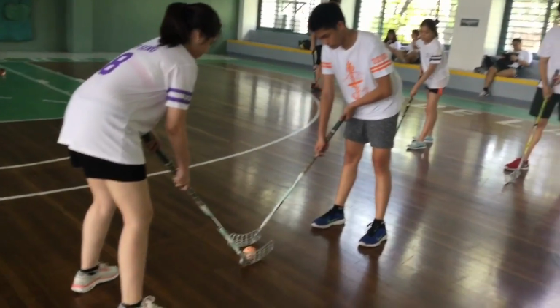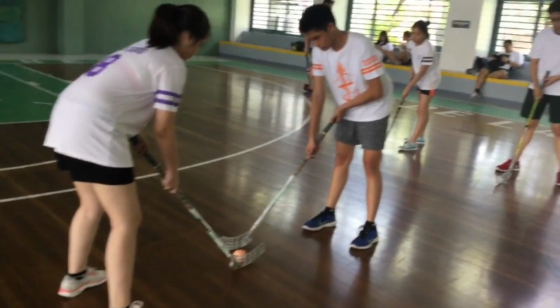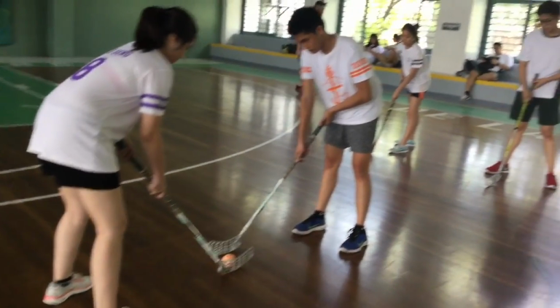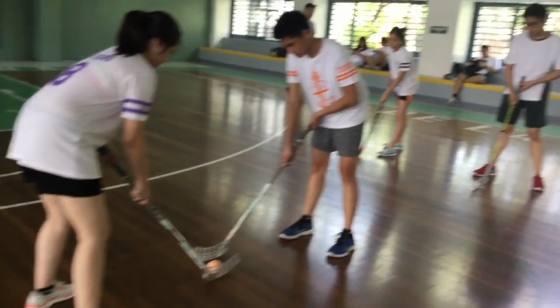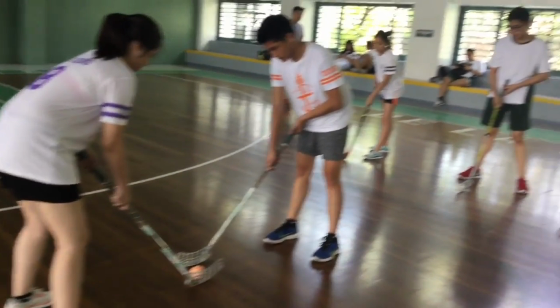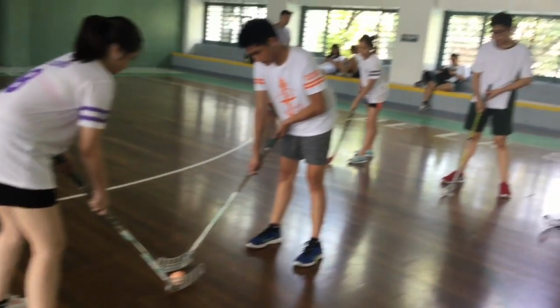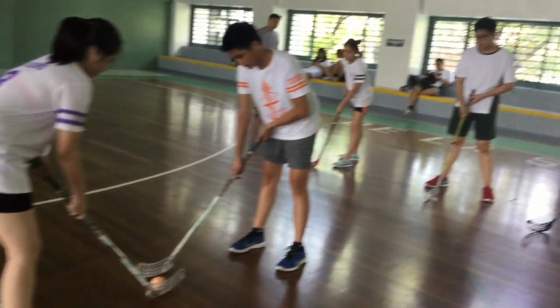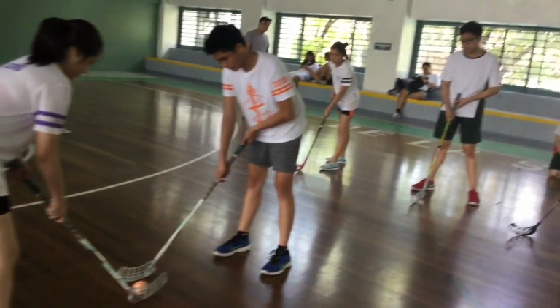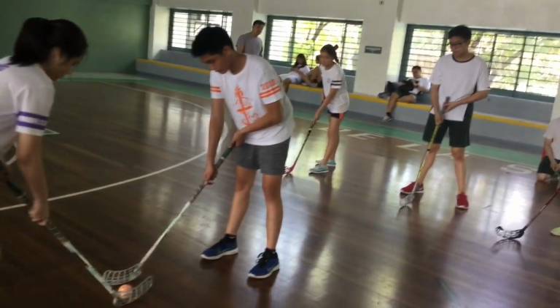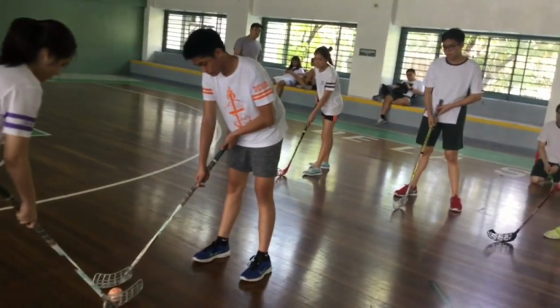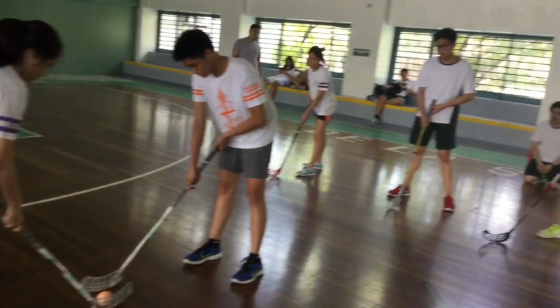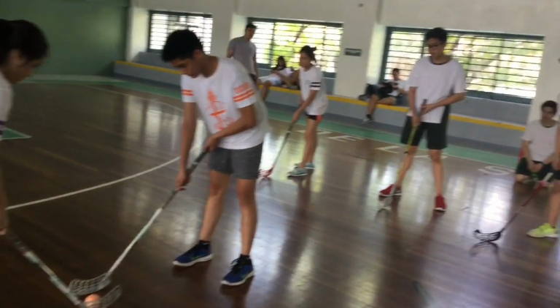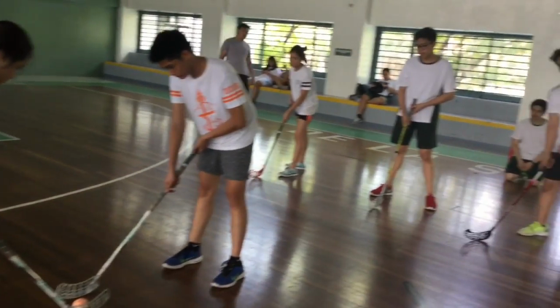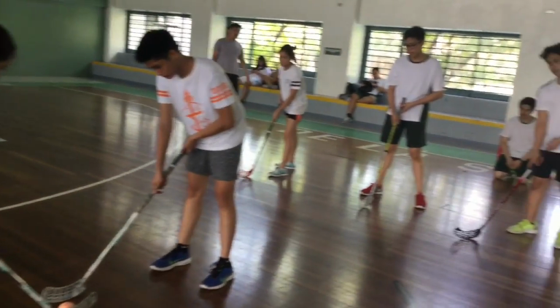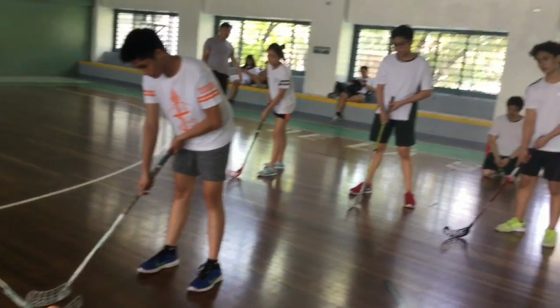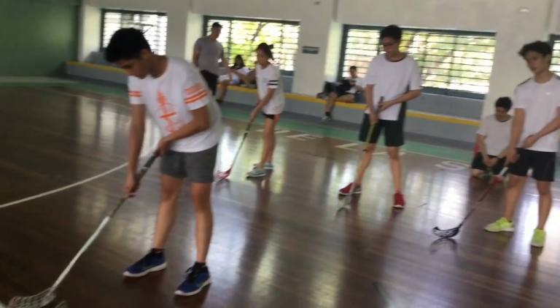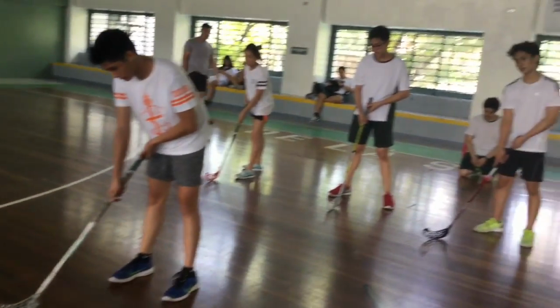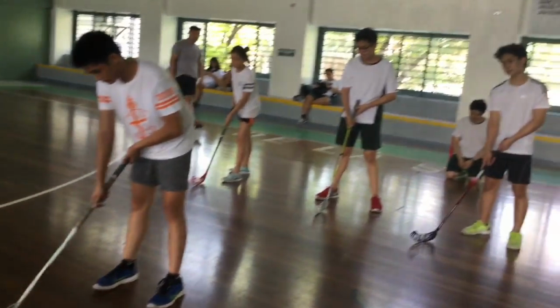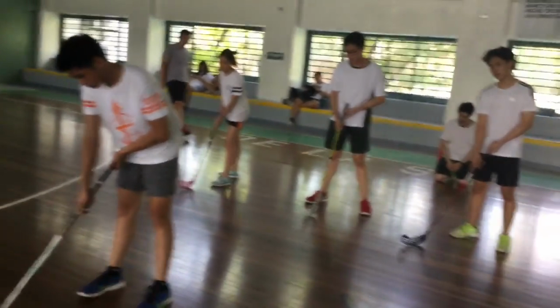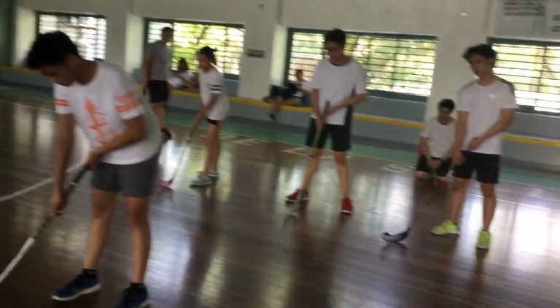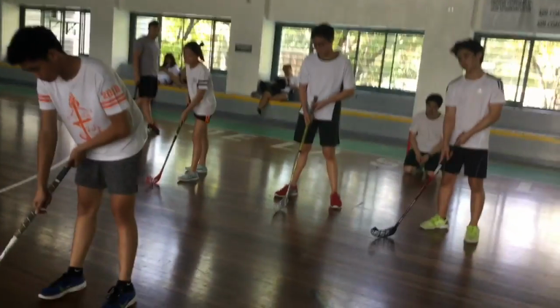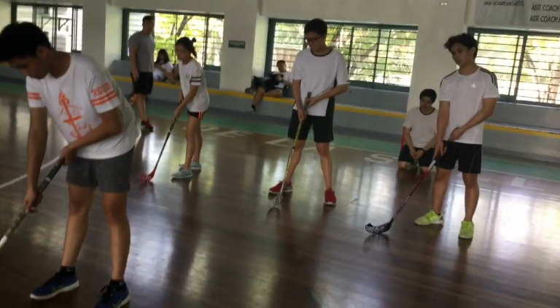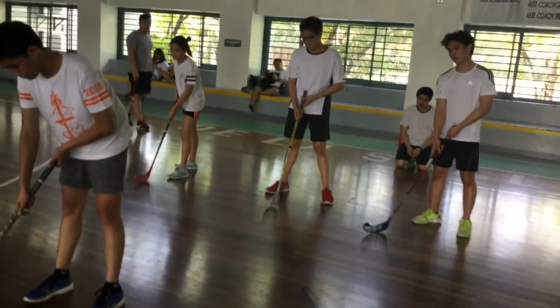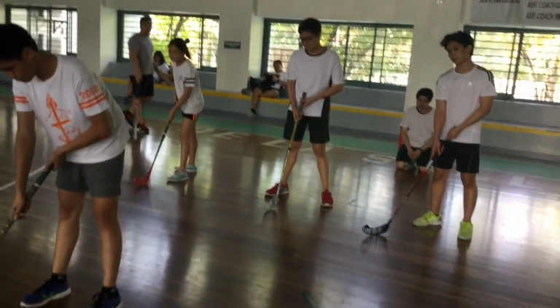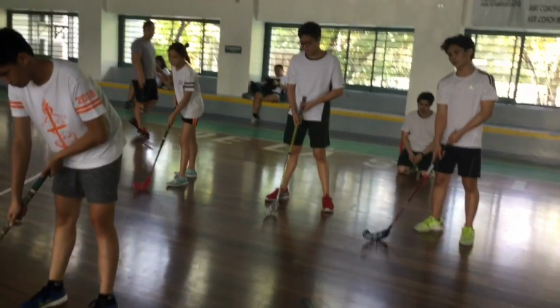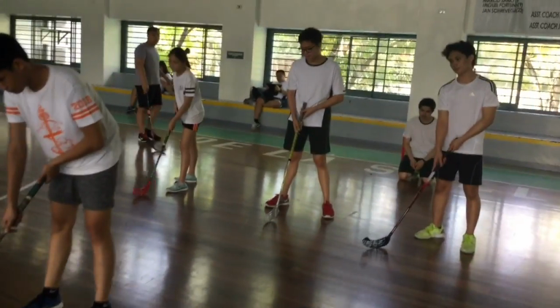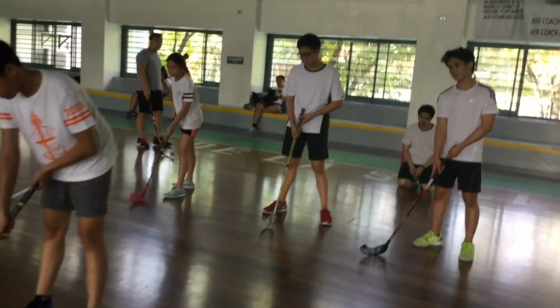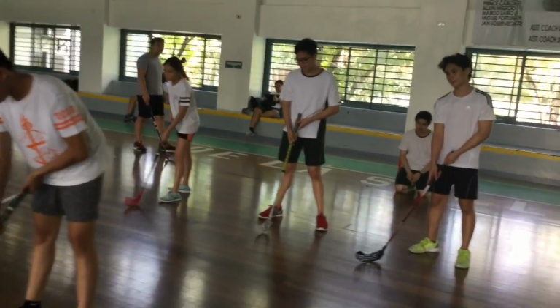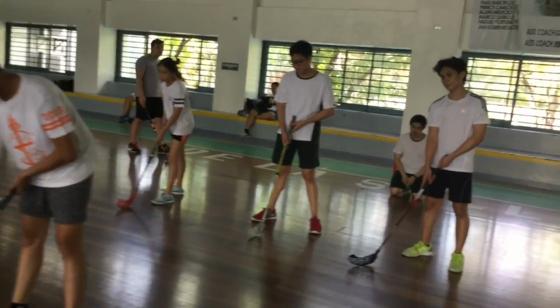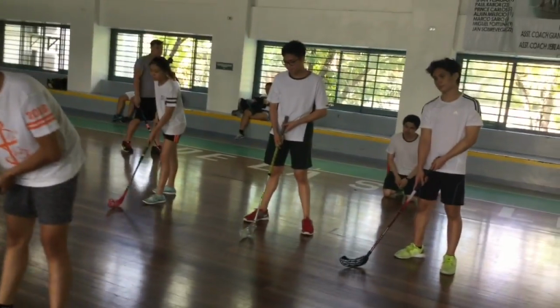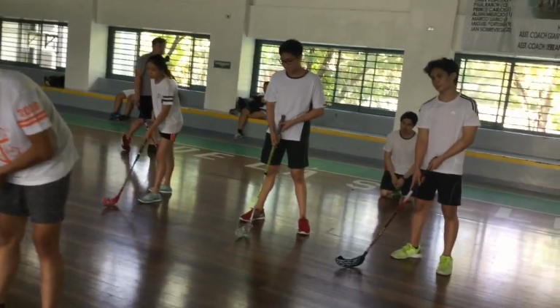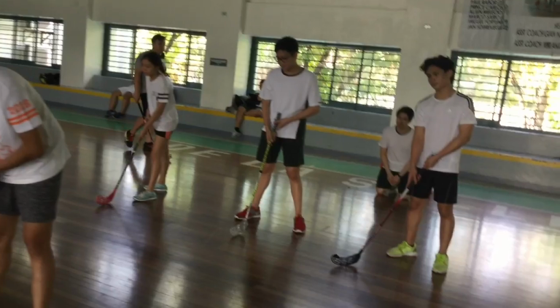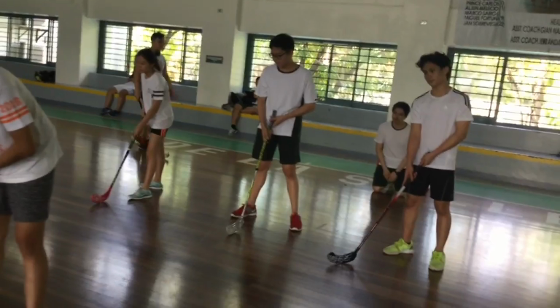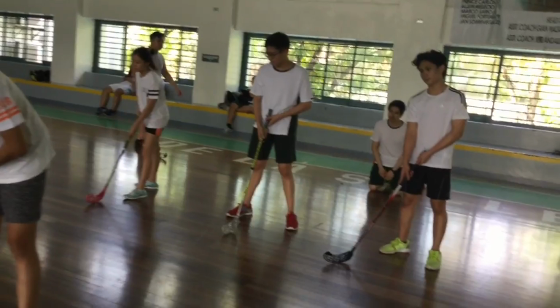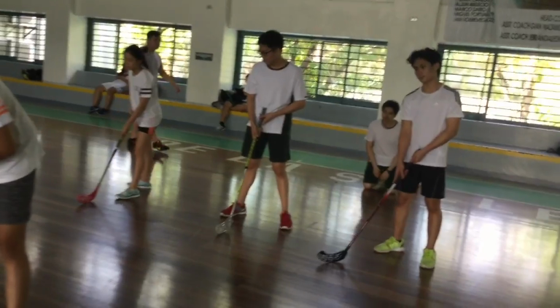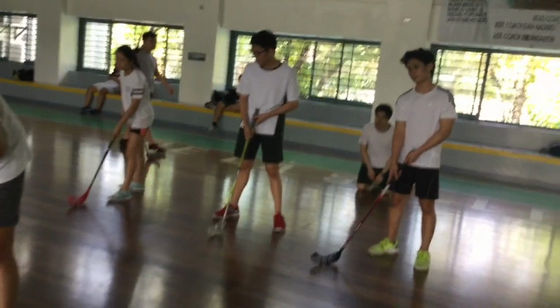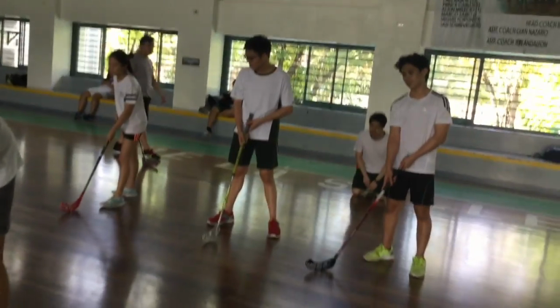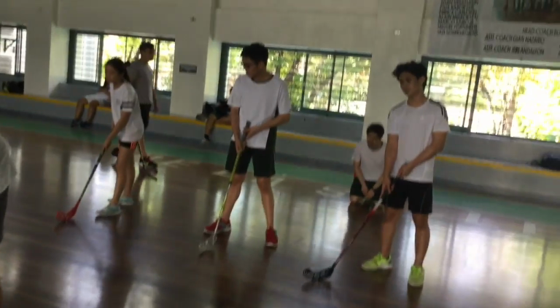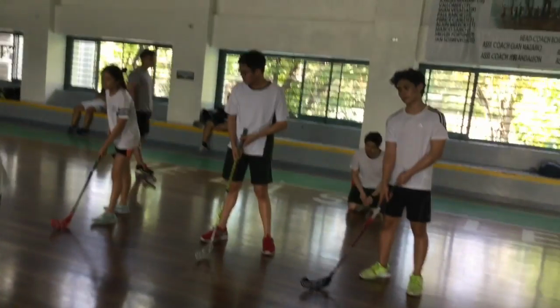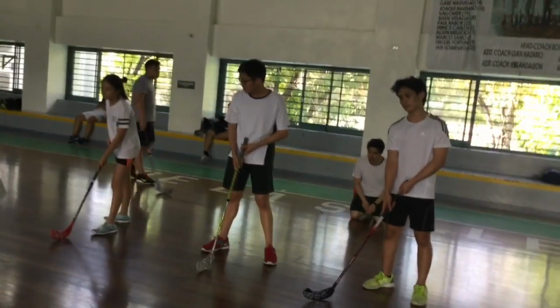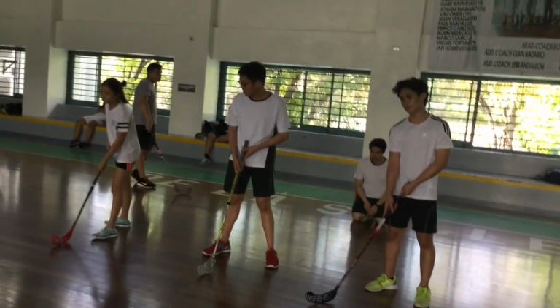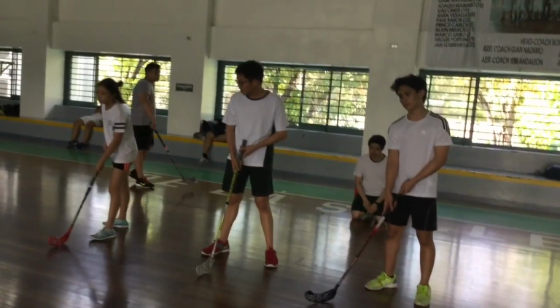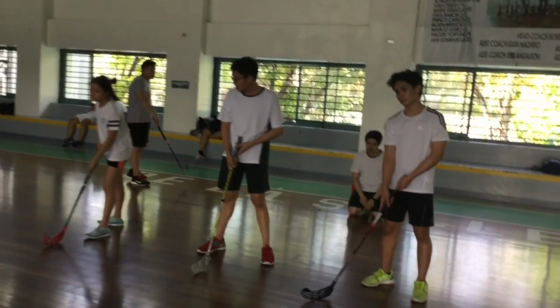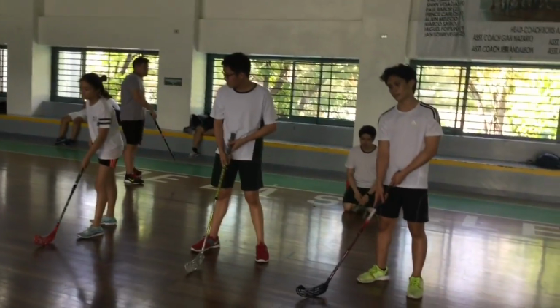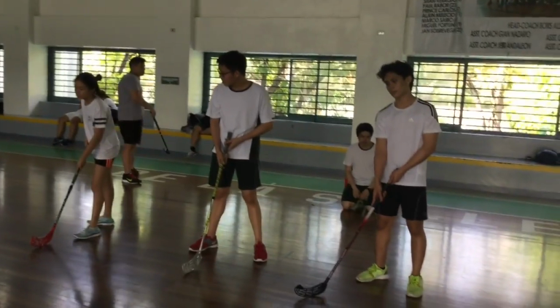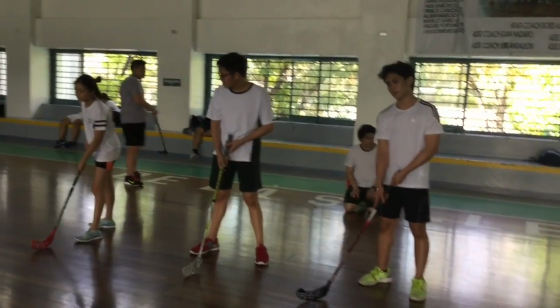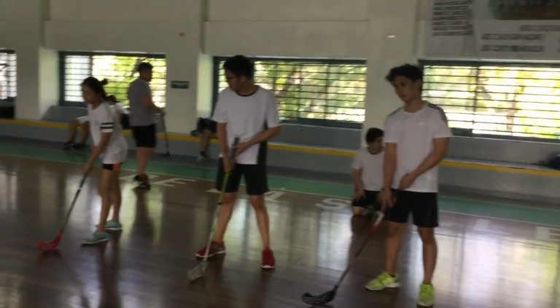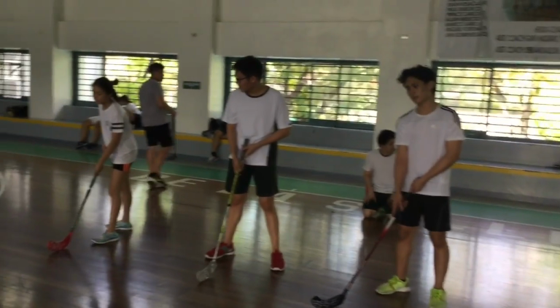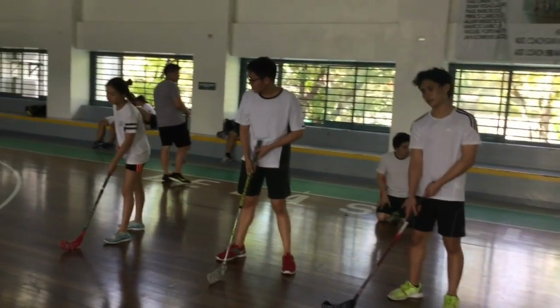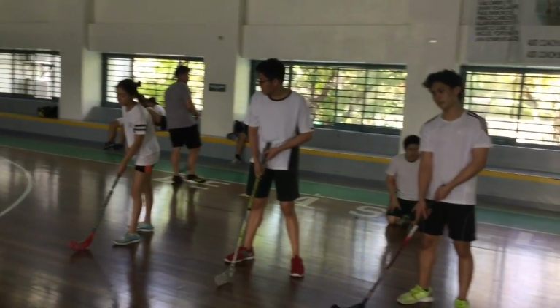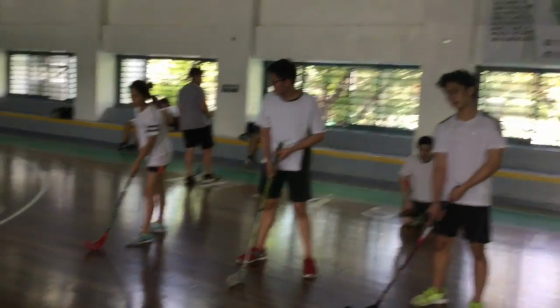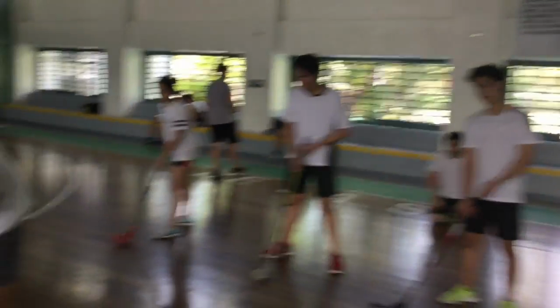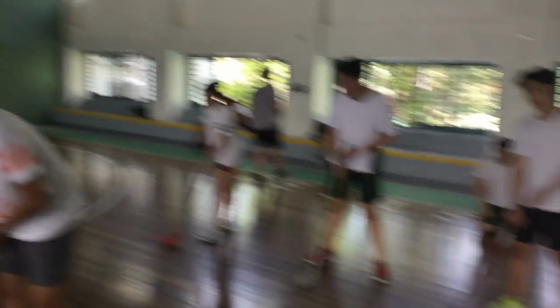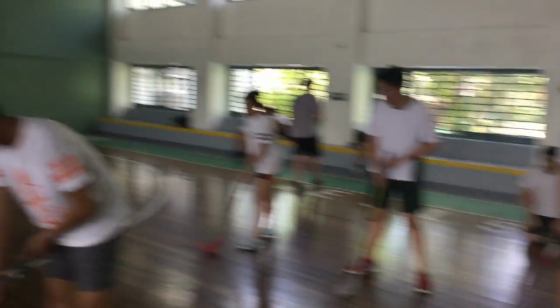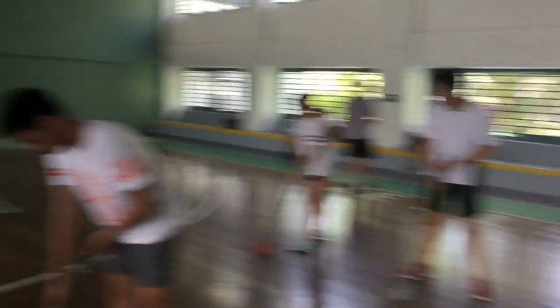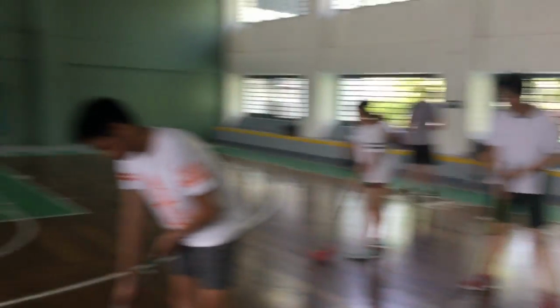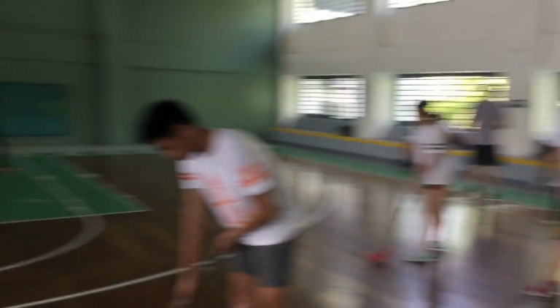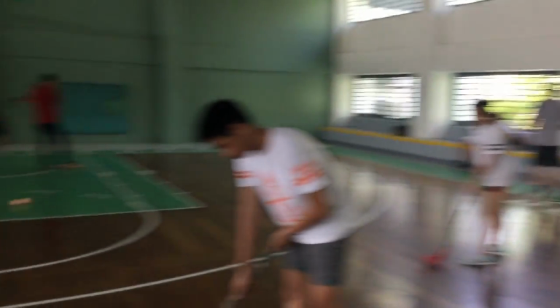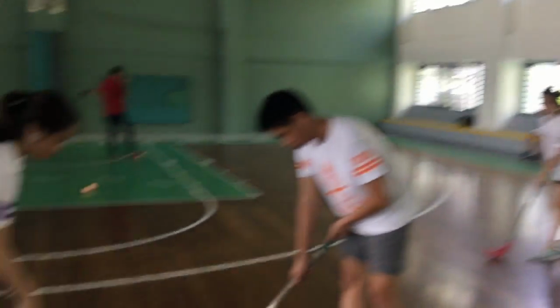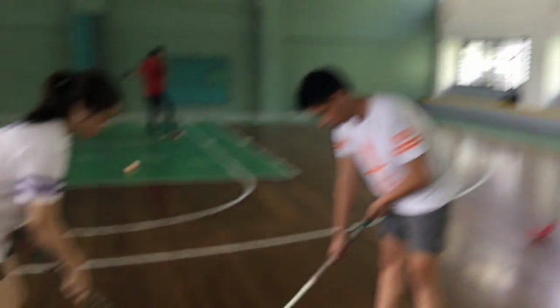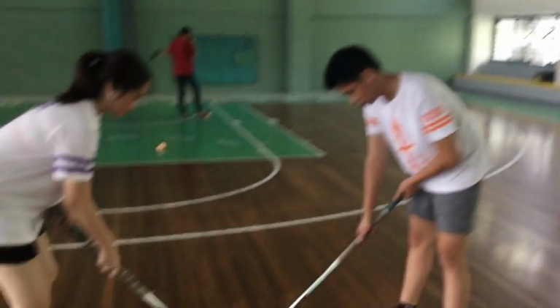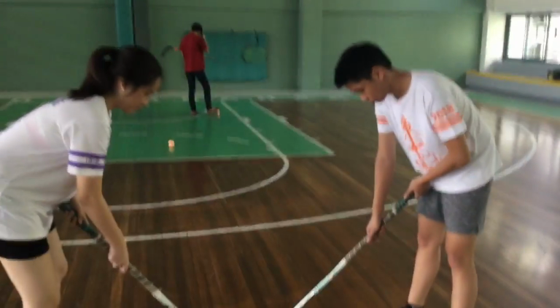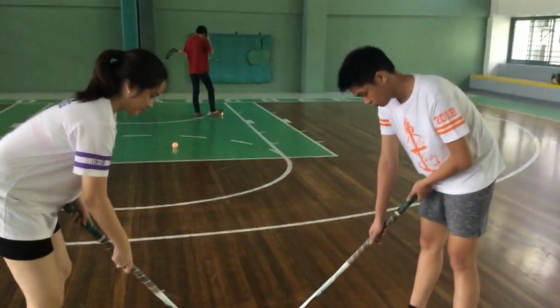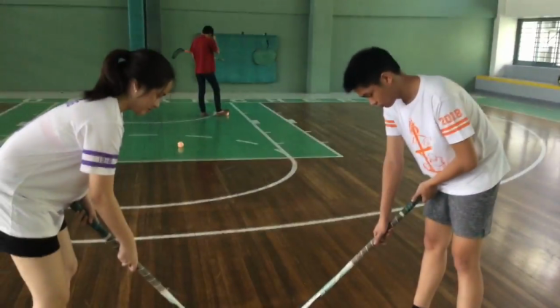Number of periods in an official match: There are 3 periods of 20 minutes each in an official floorball match.